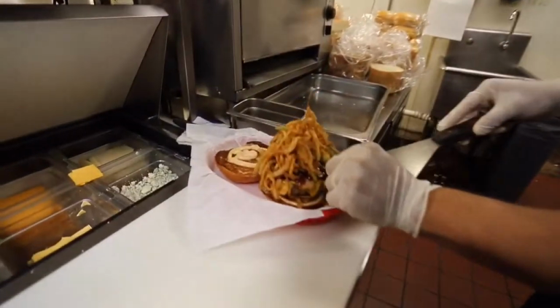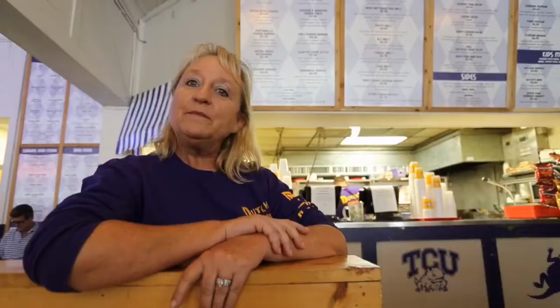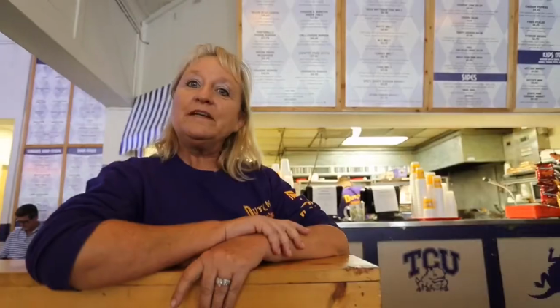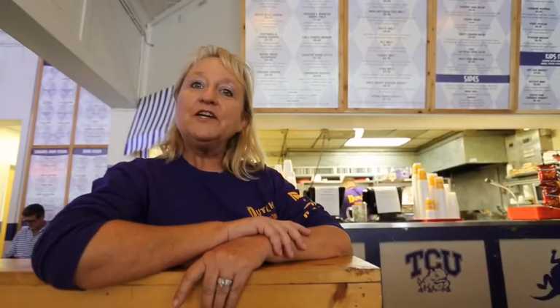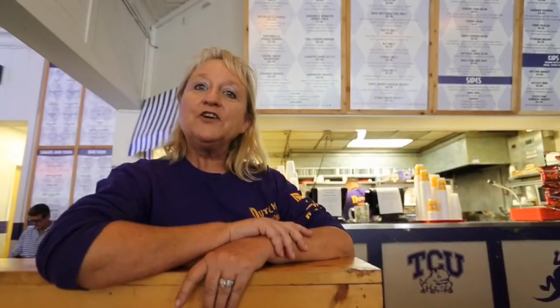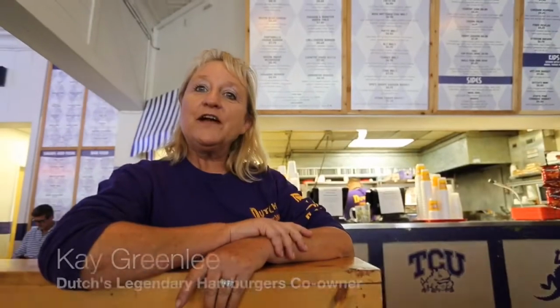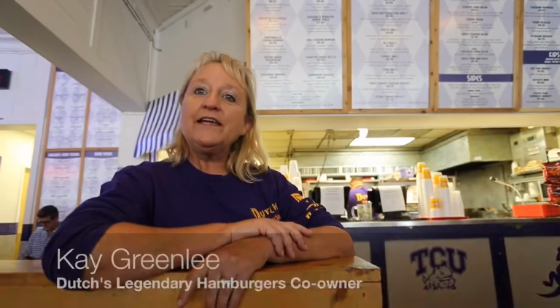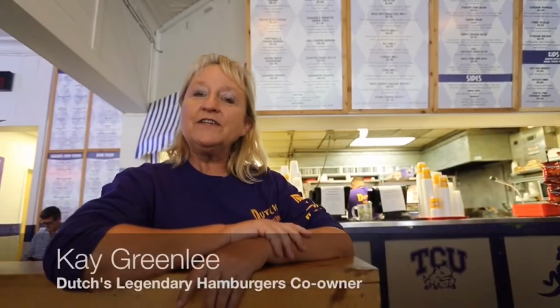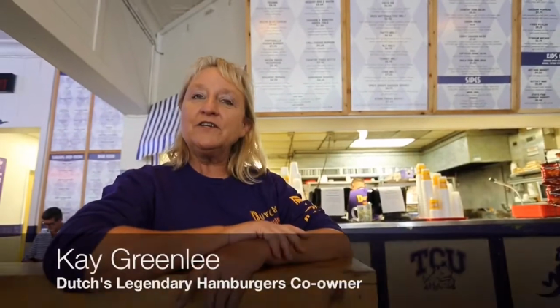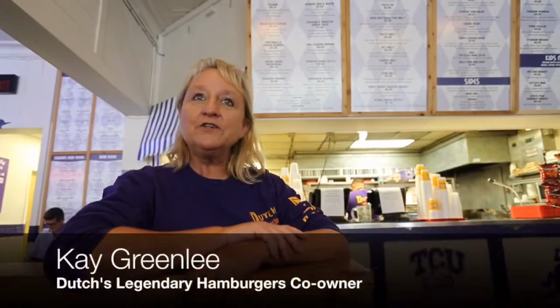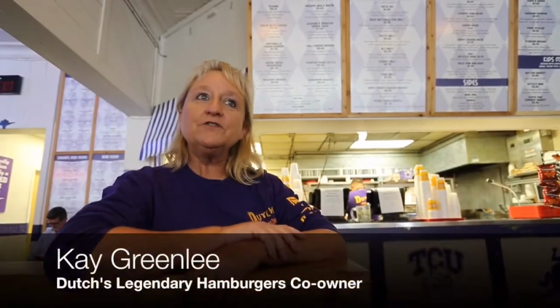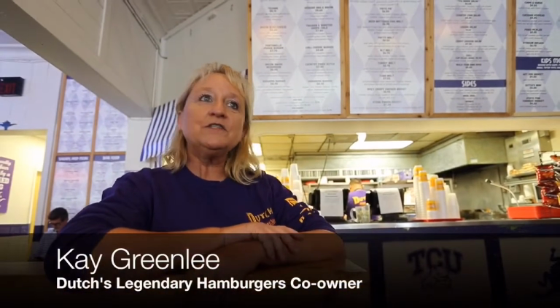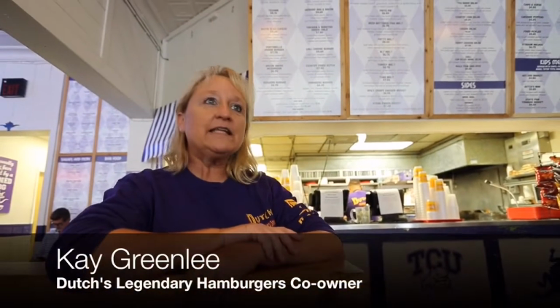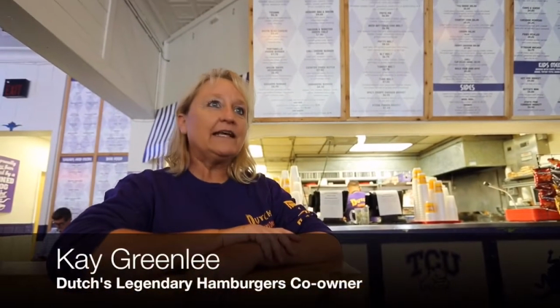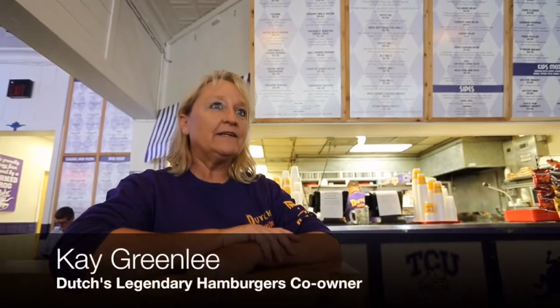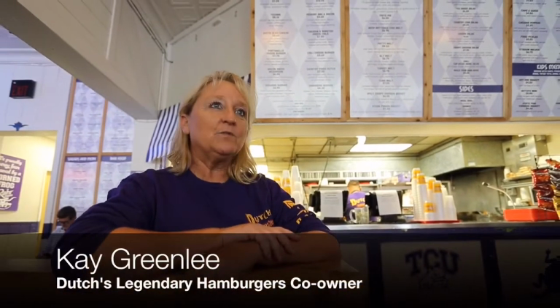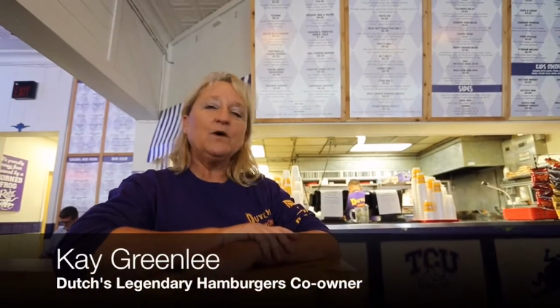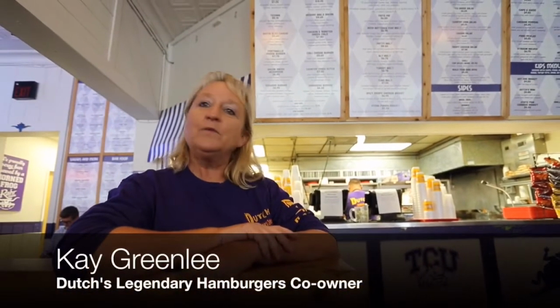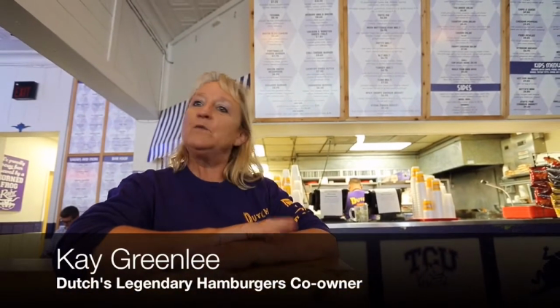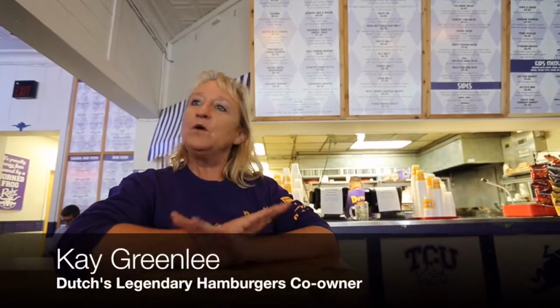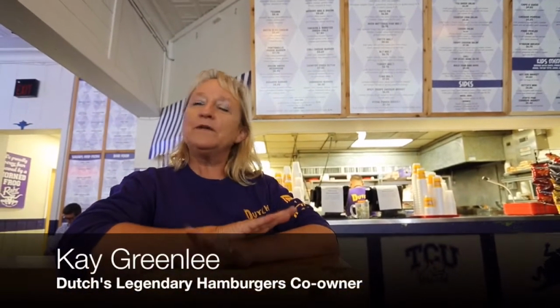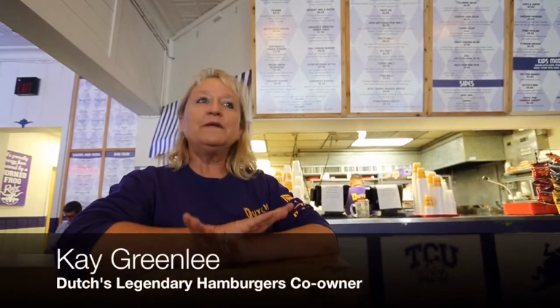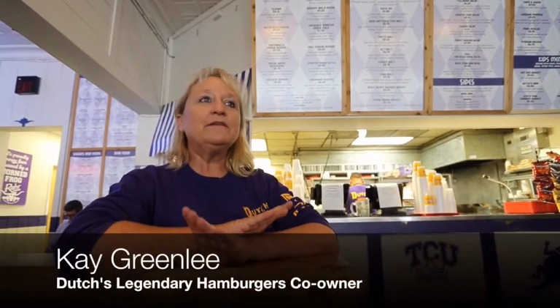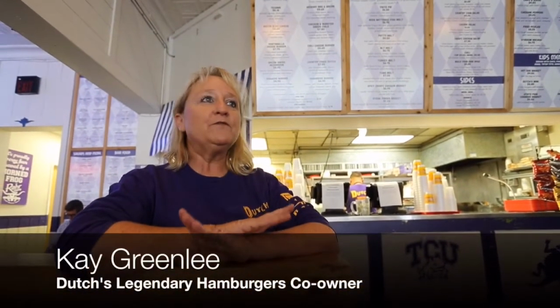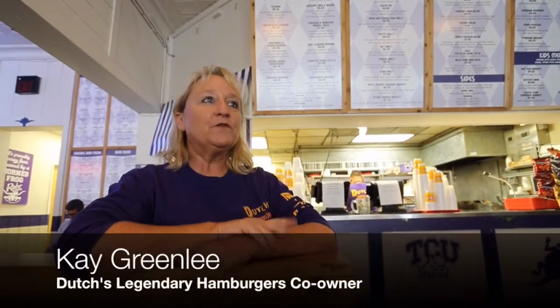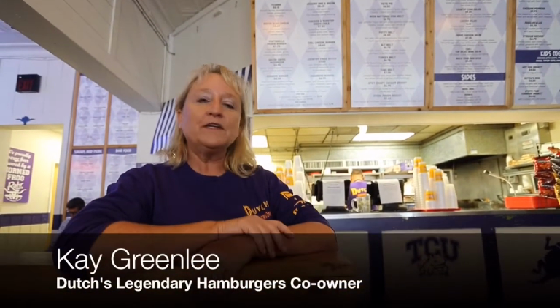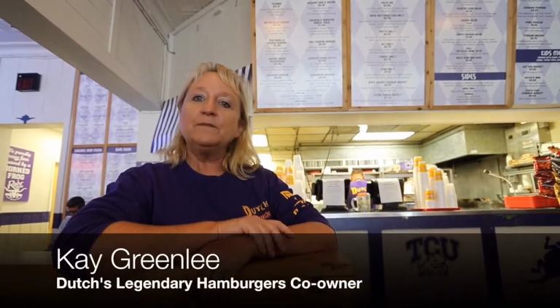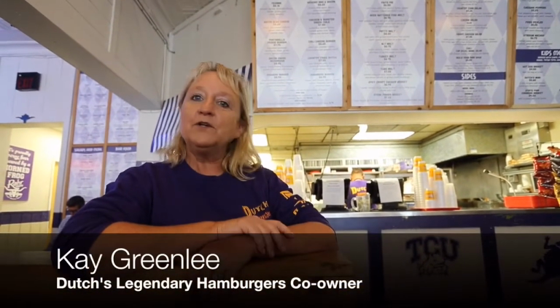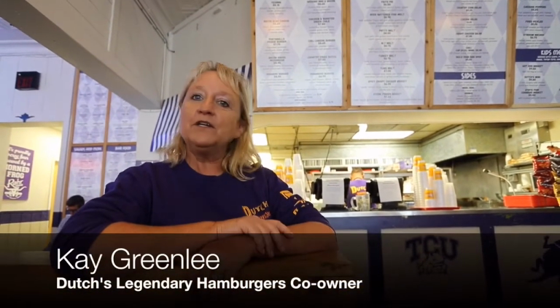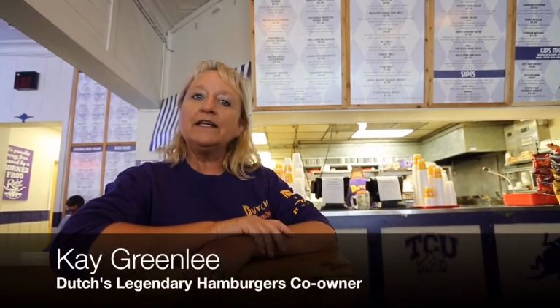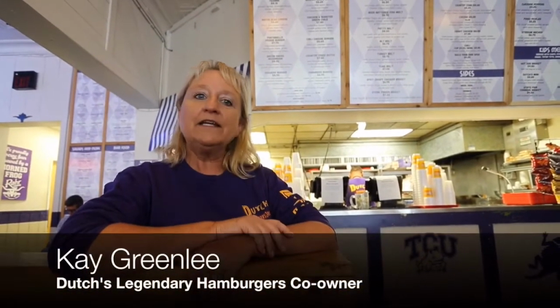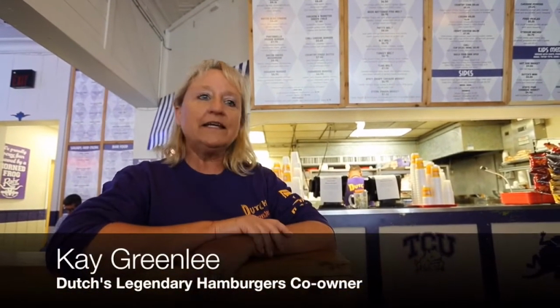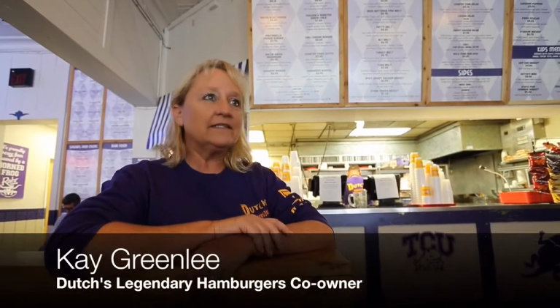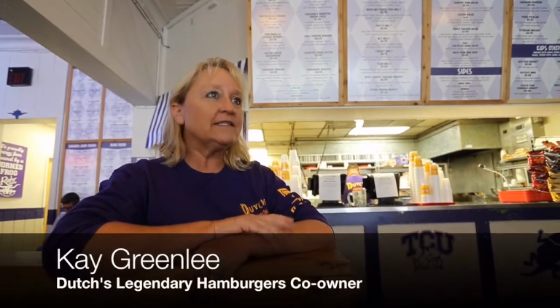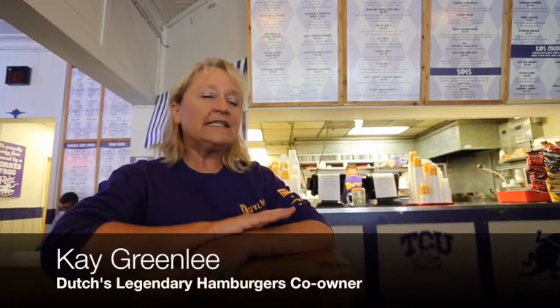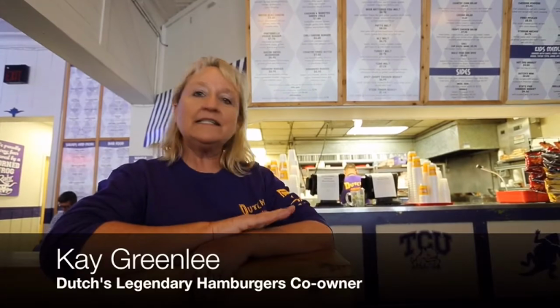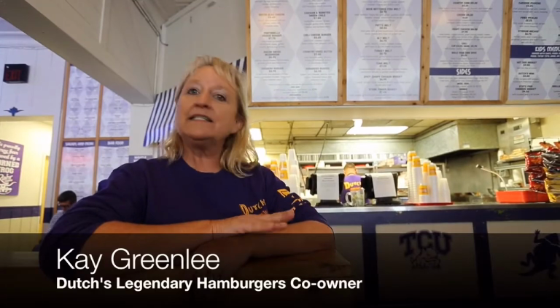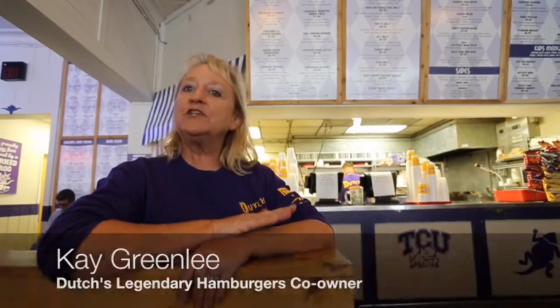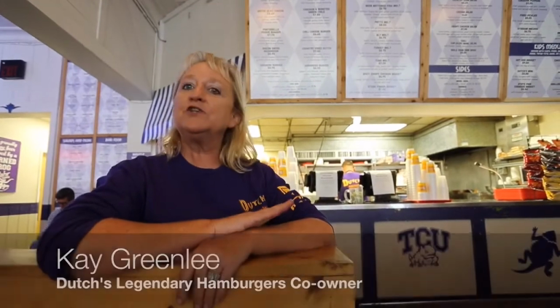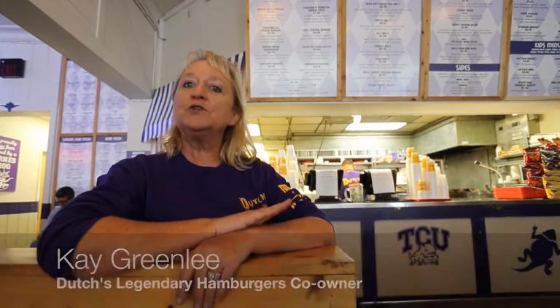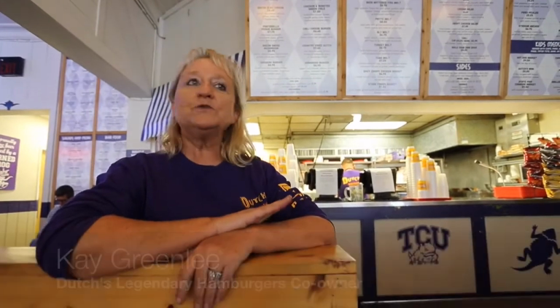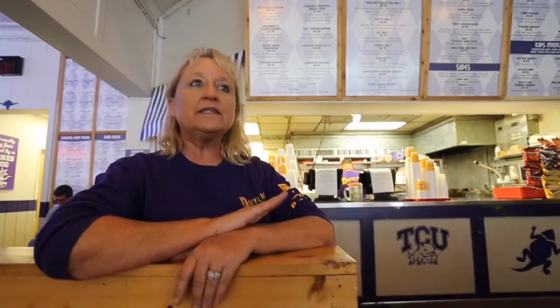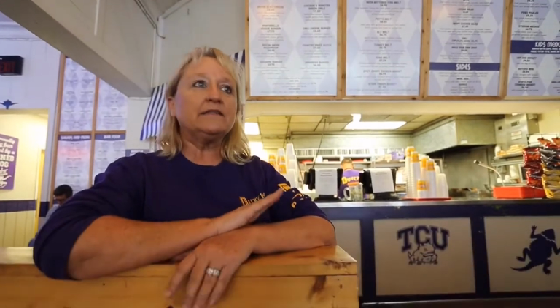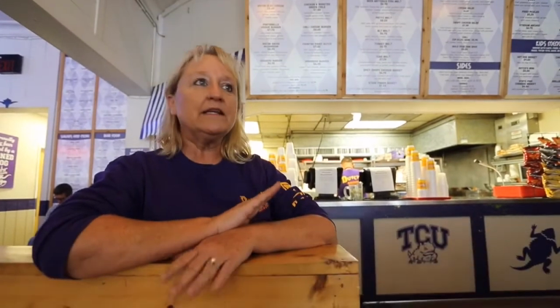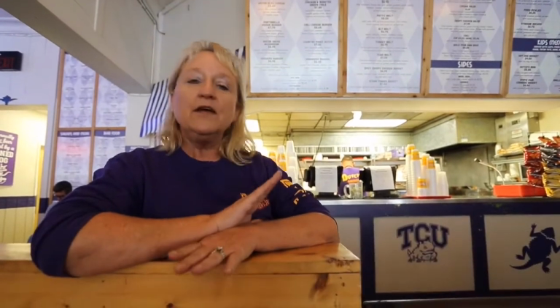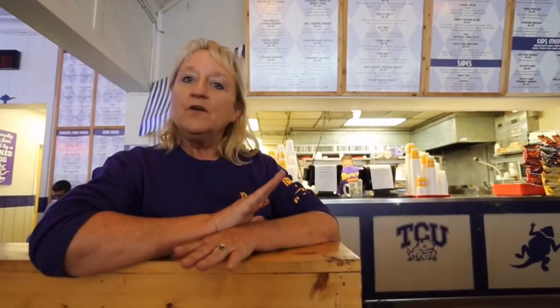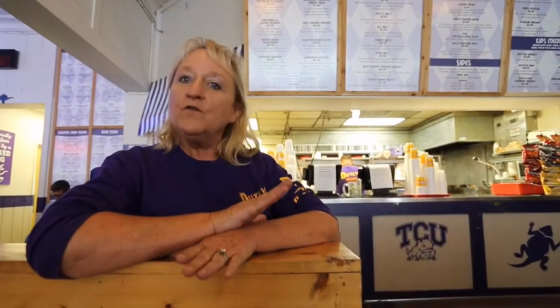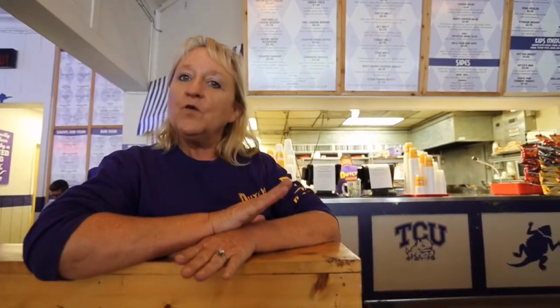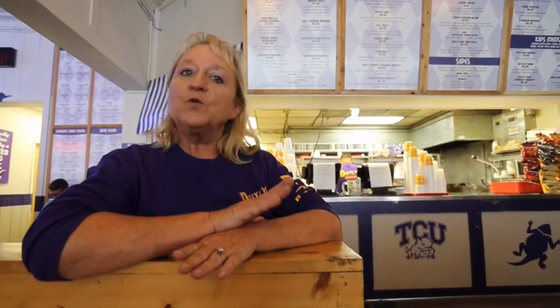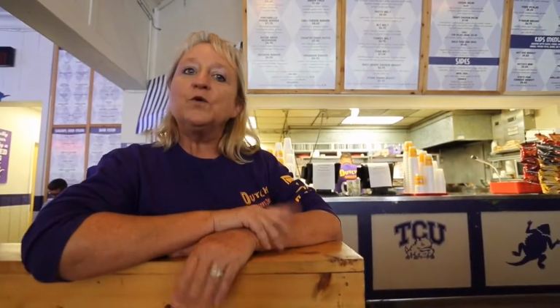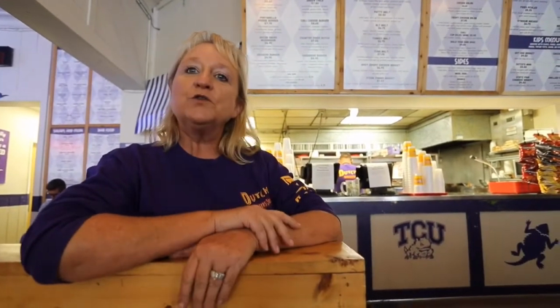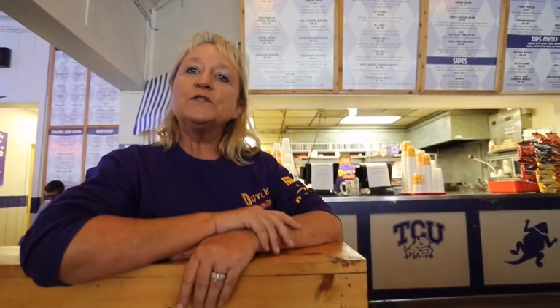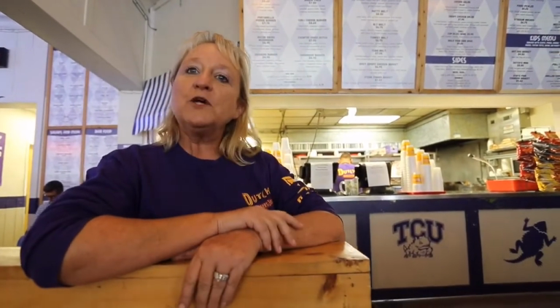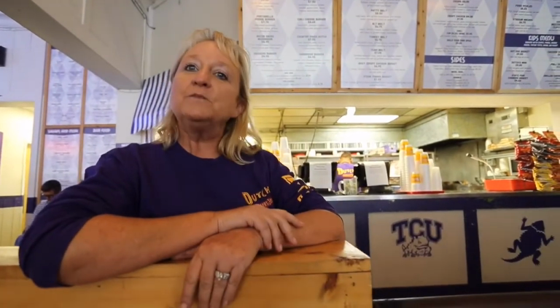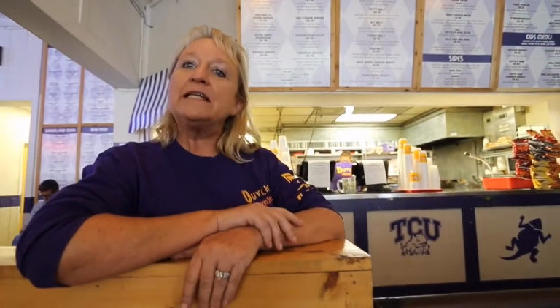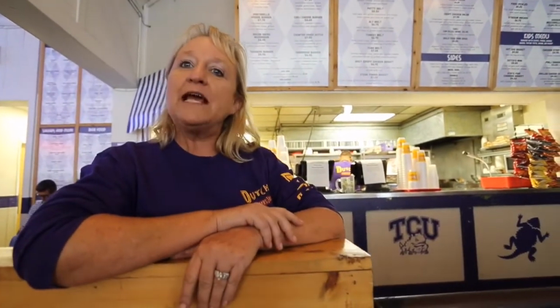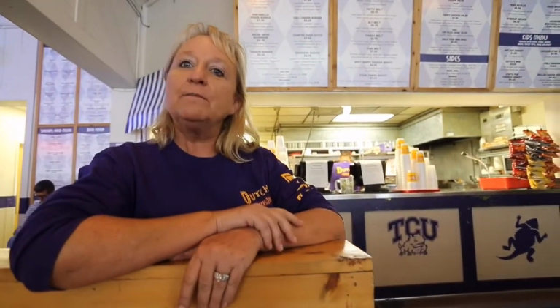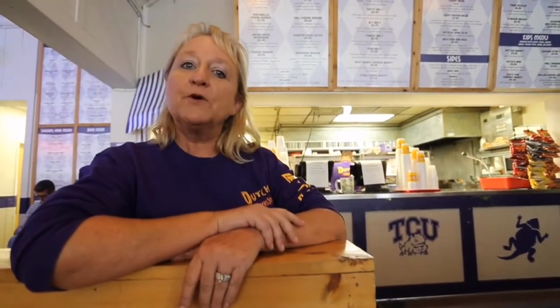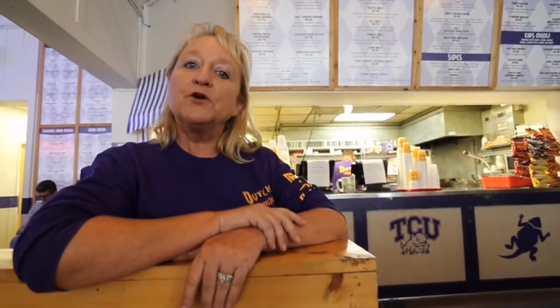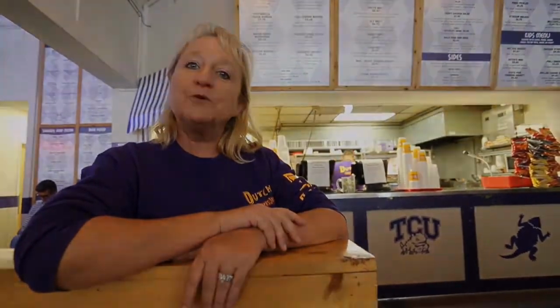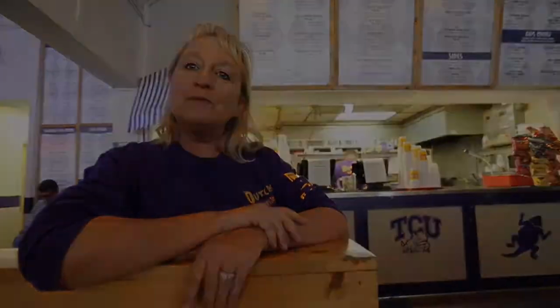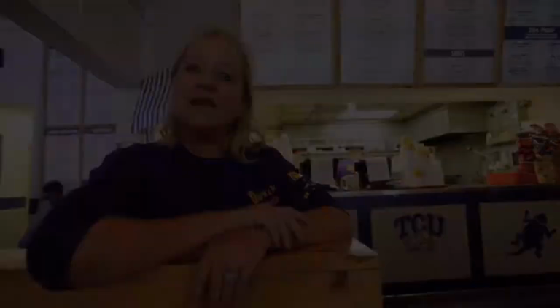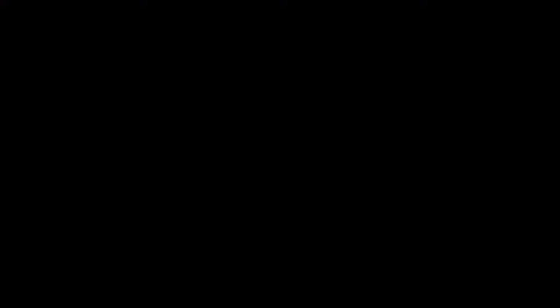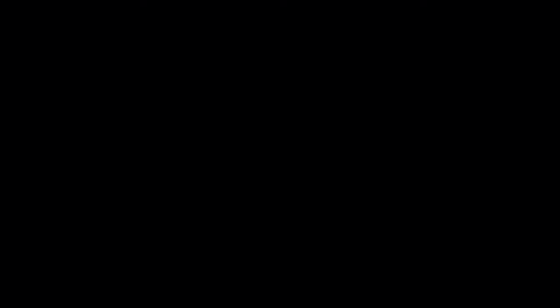We've been here eight years and what we want to be for the community is TCU's and Fort Worth's hometown burger place.